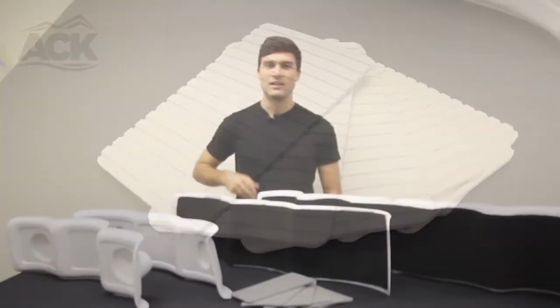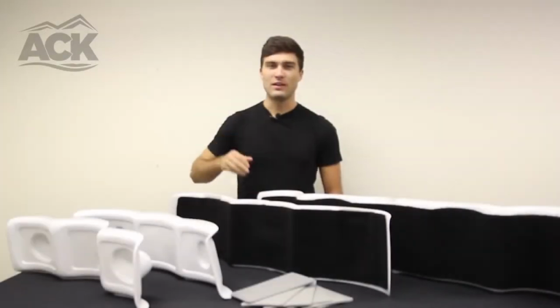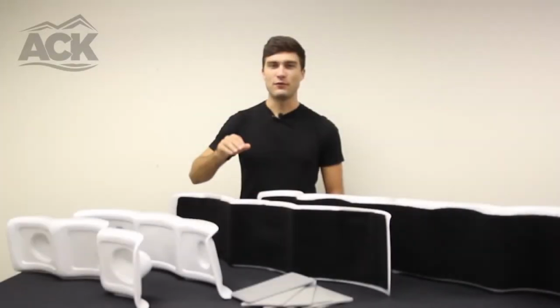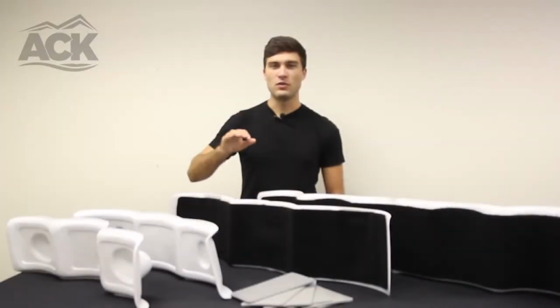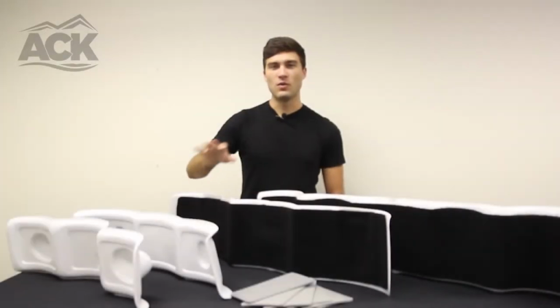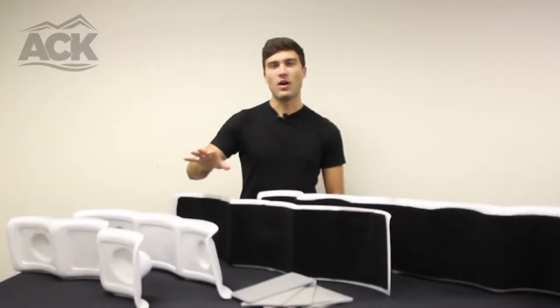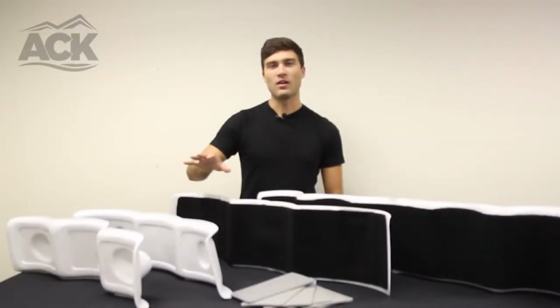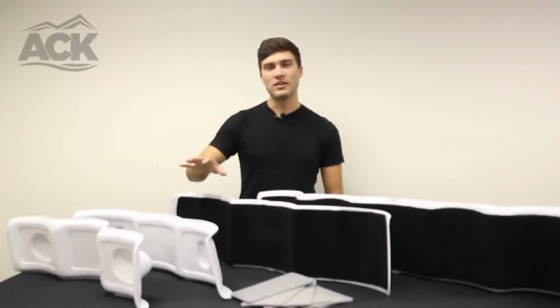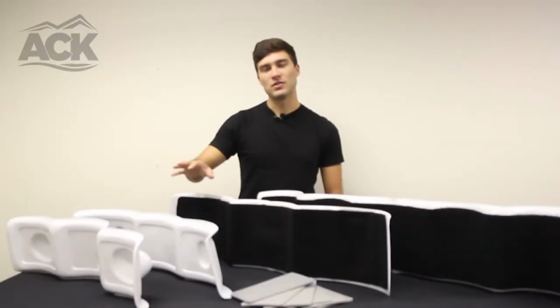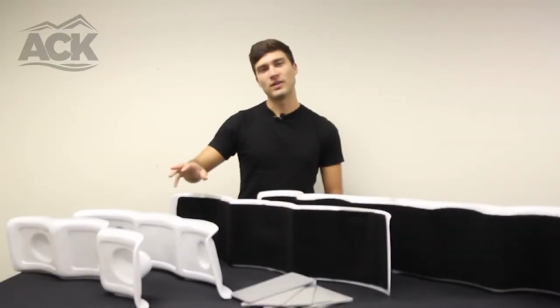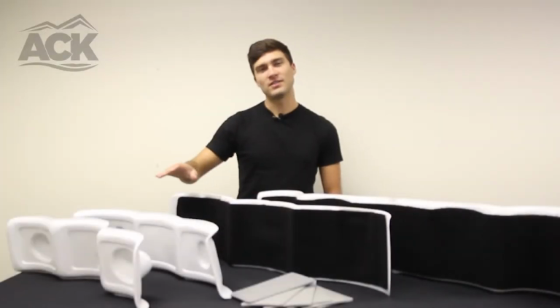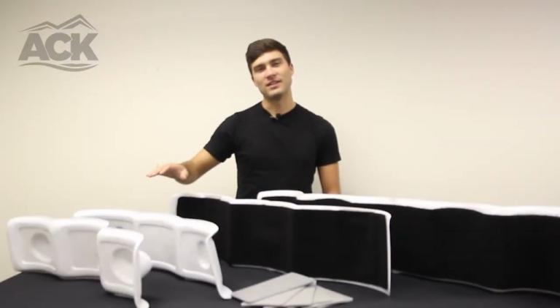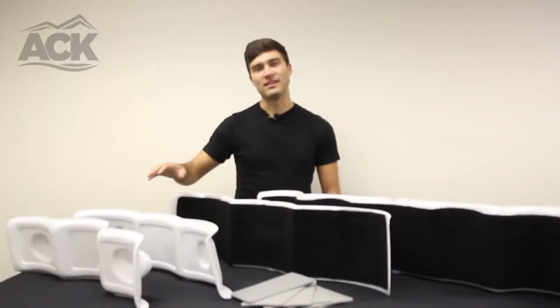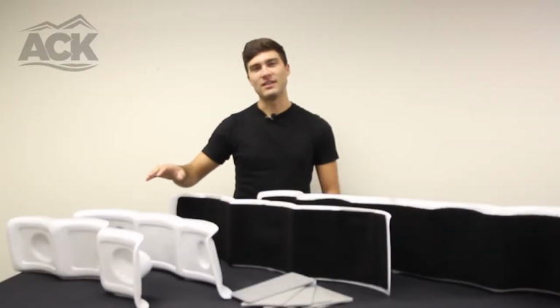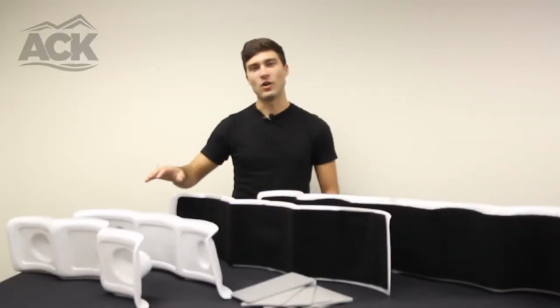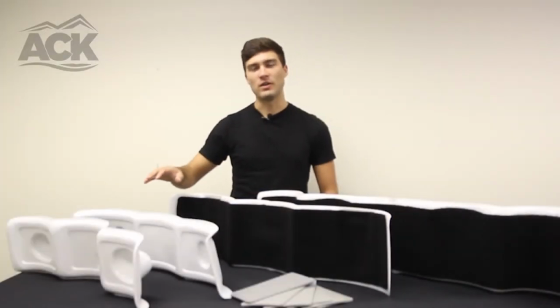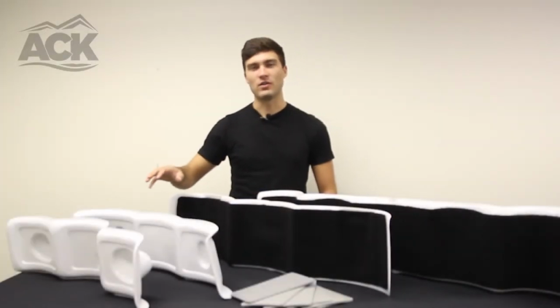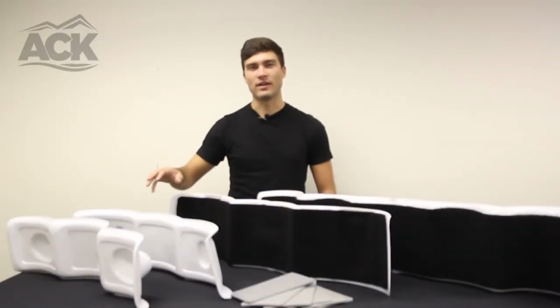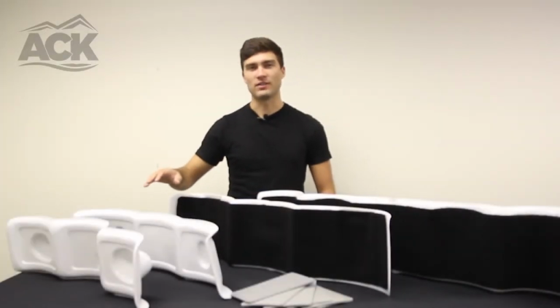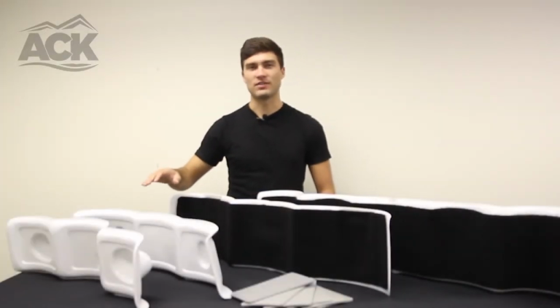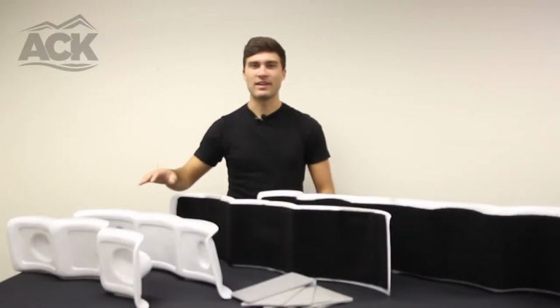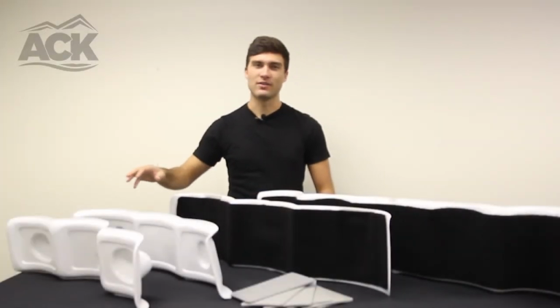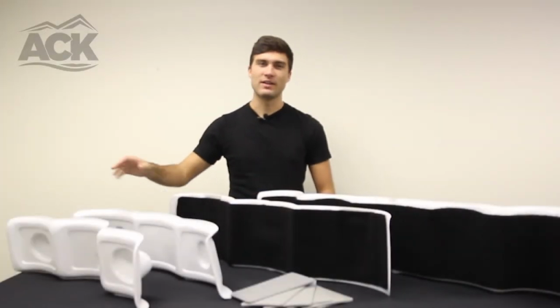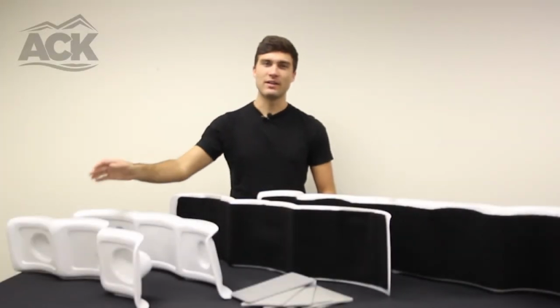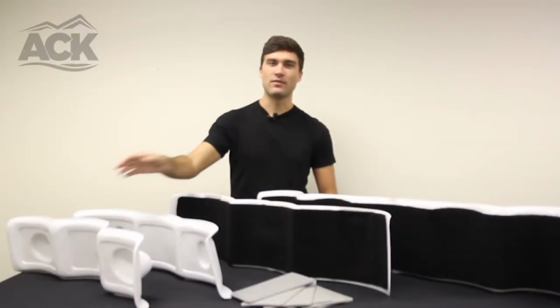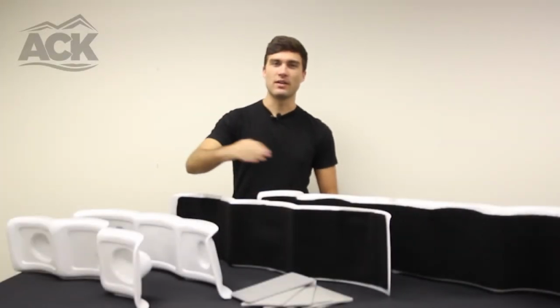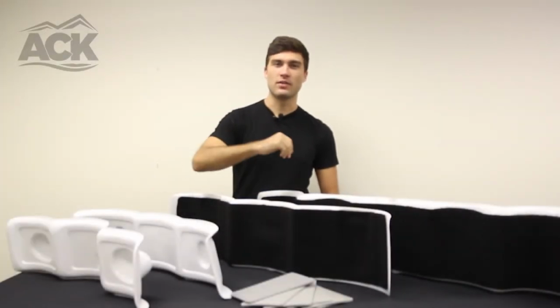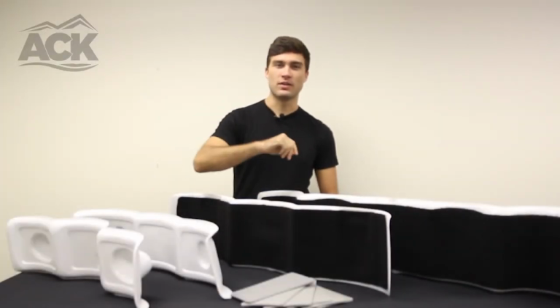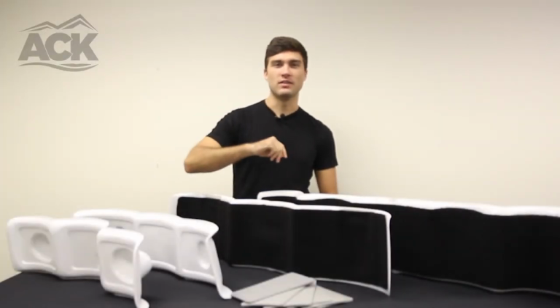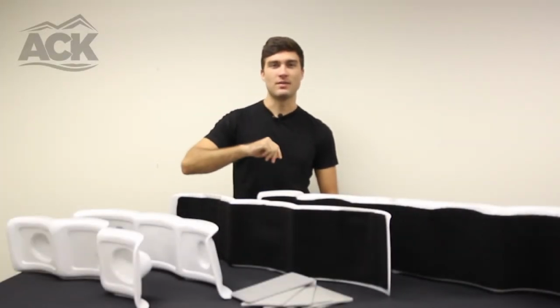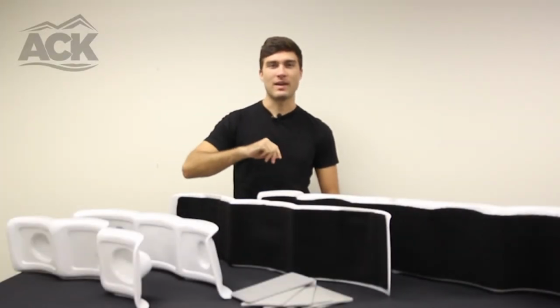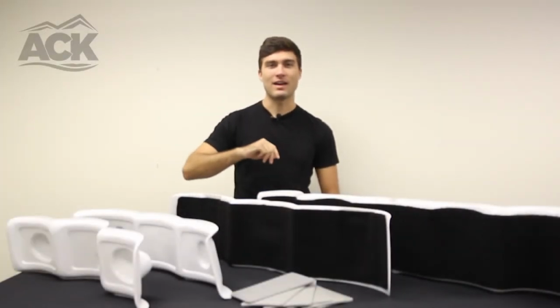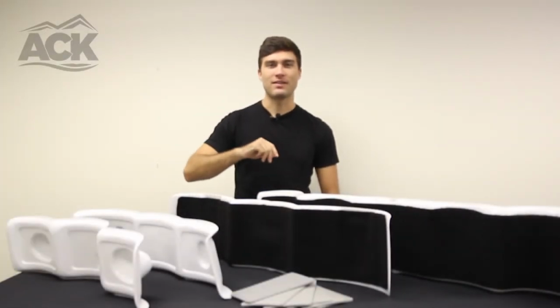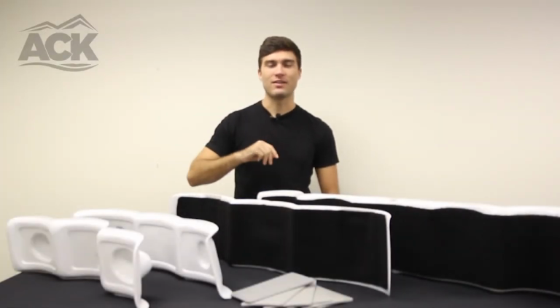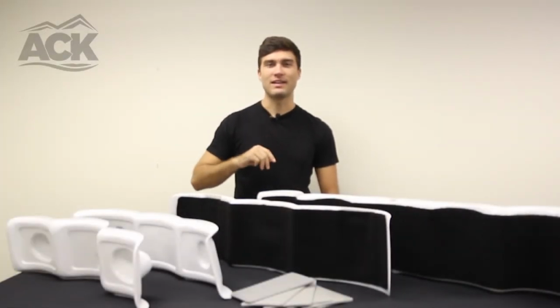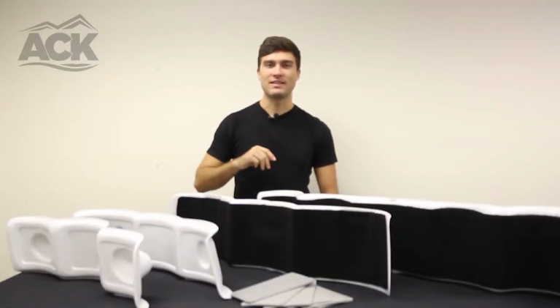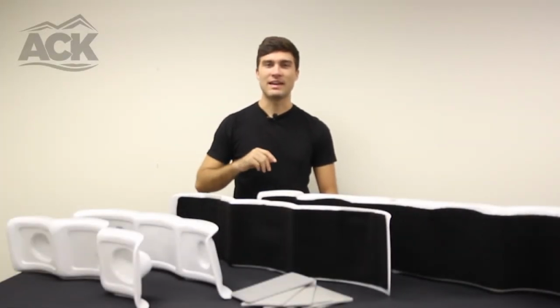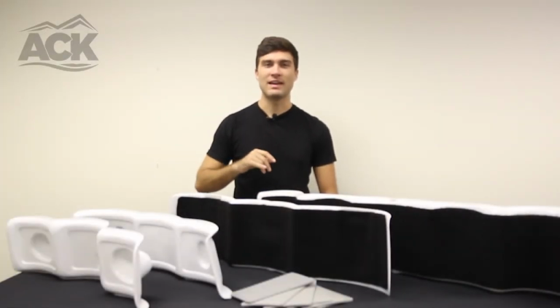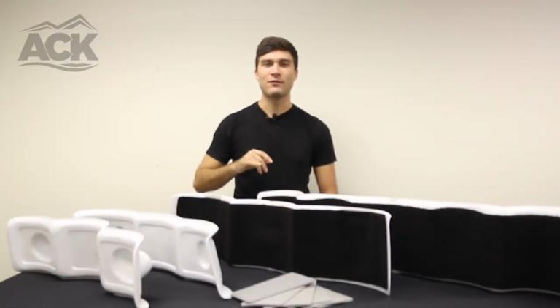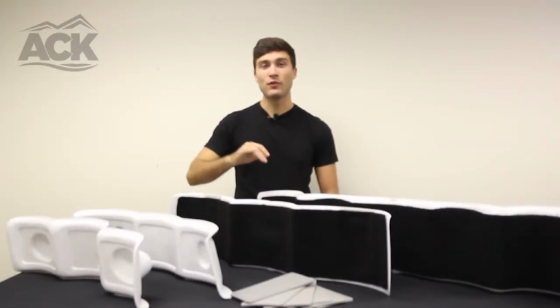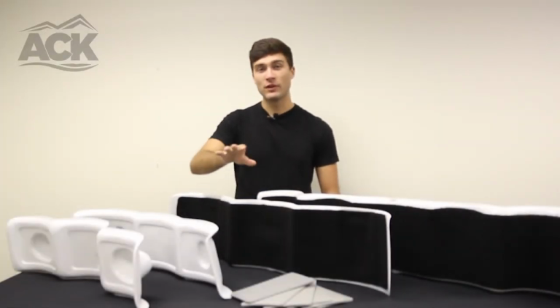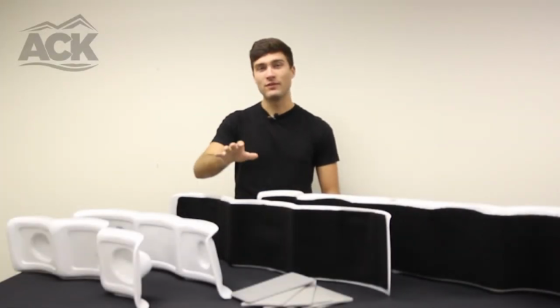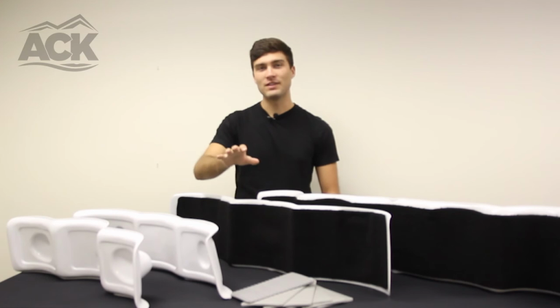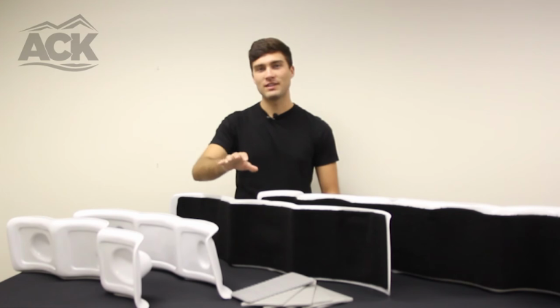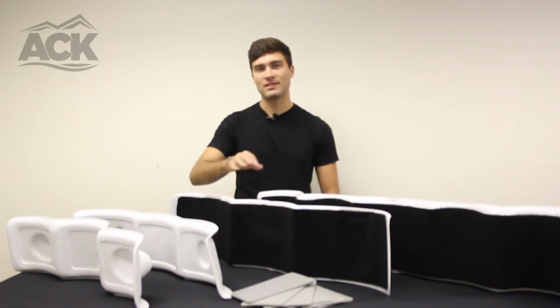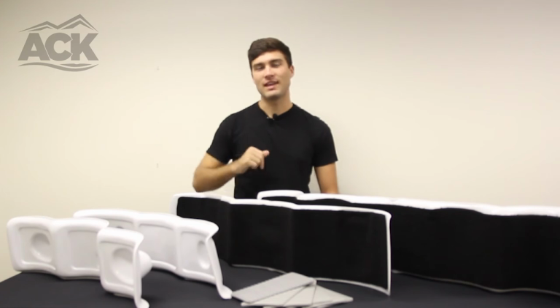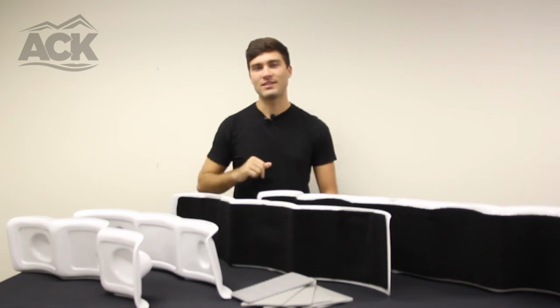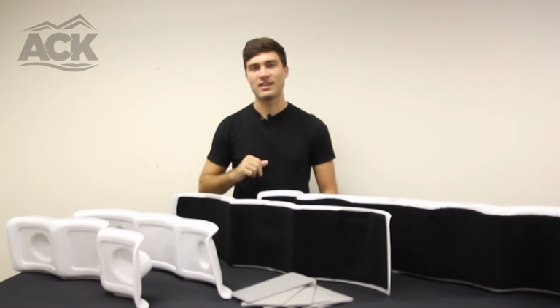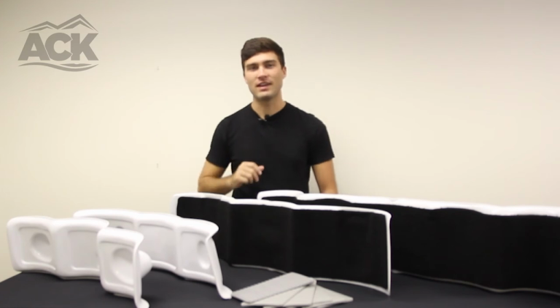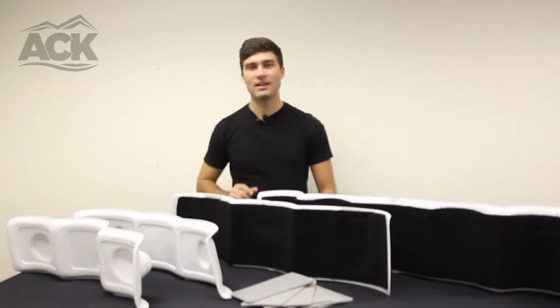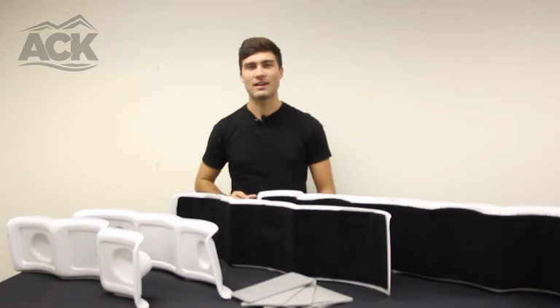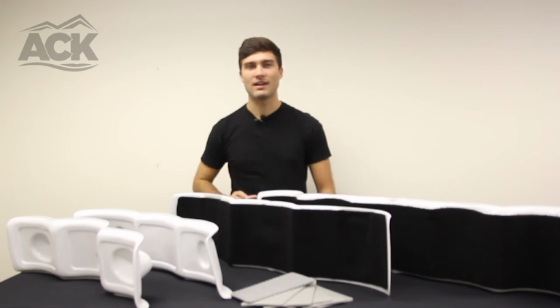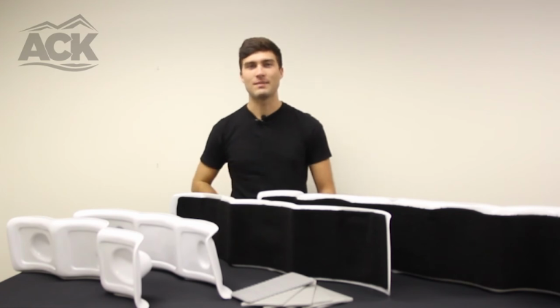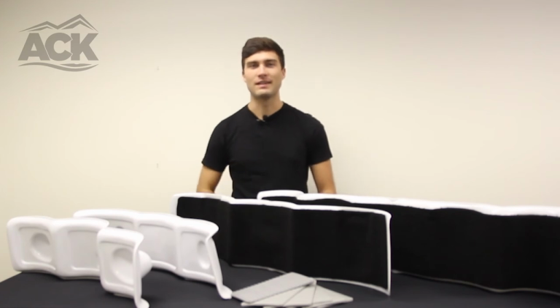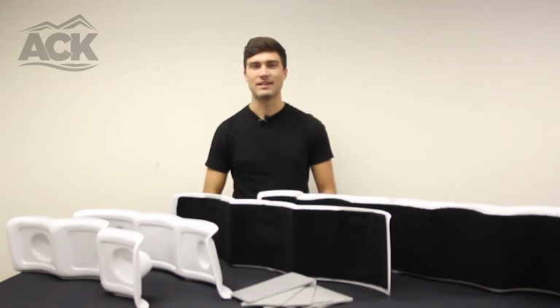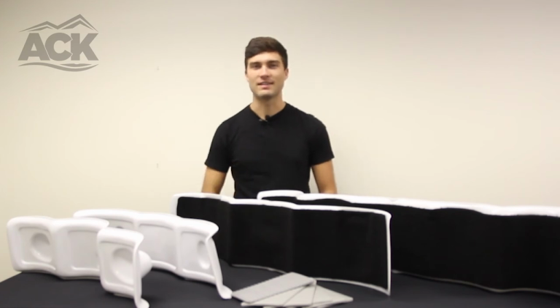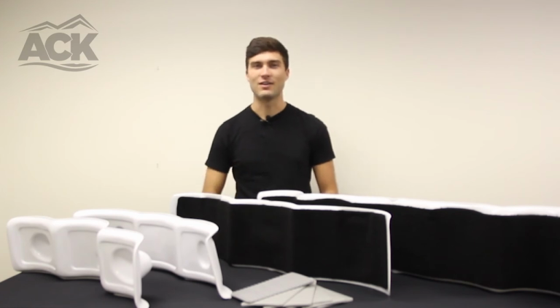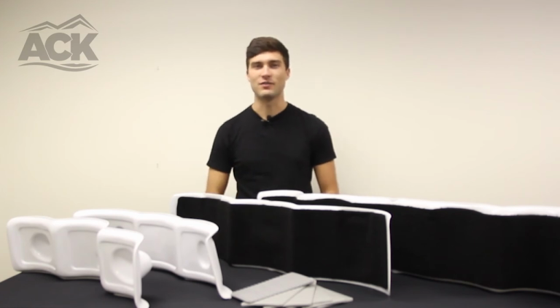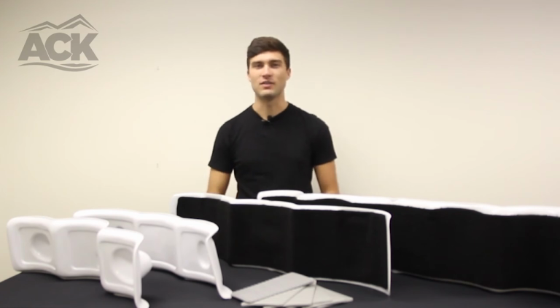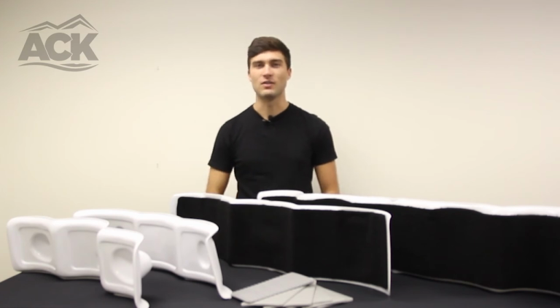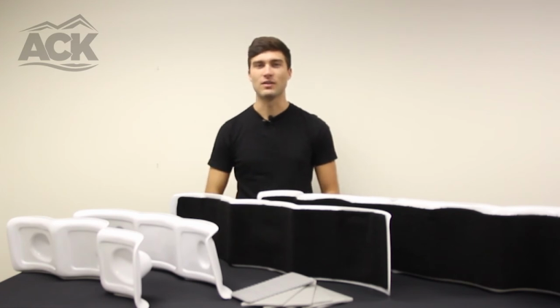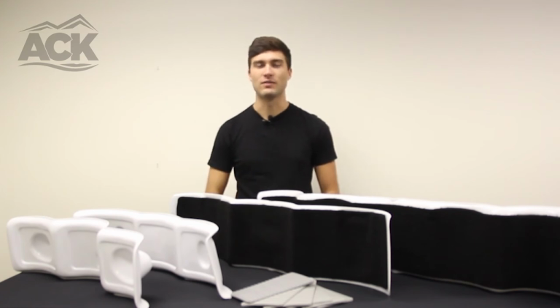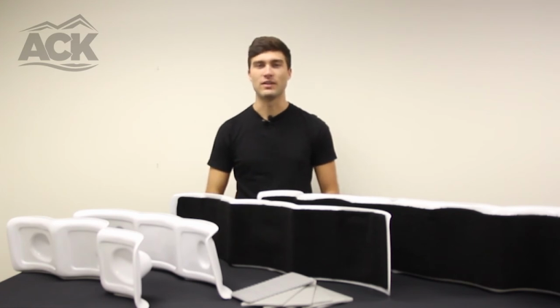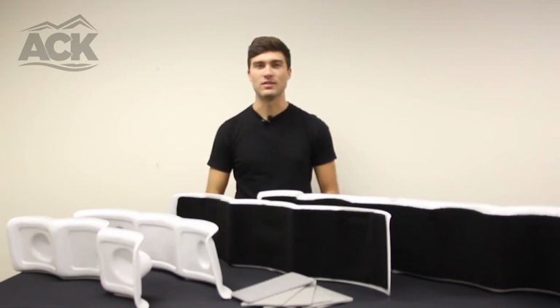If you are interested in the Hobie Cradle Set or any of the other goods that we have here at ACK, feel free to visit us at ACK.com and let us outfit your adventure.